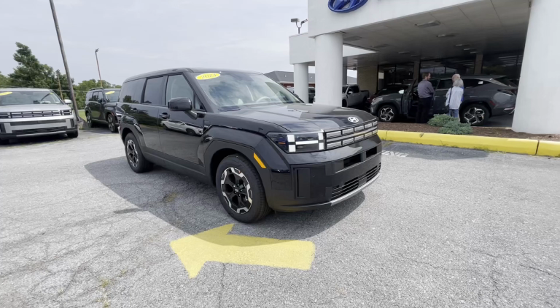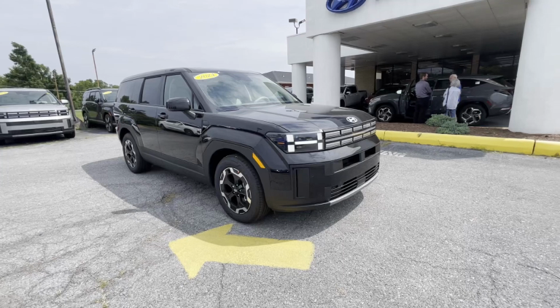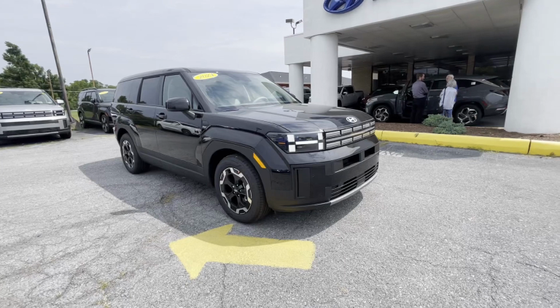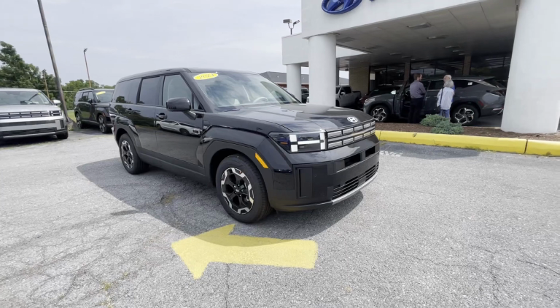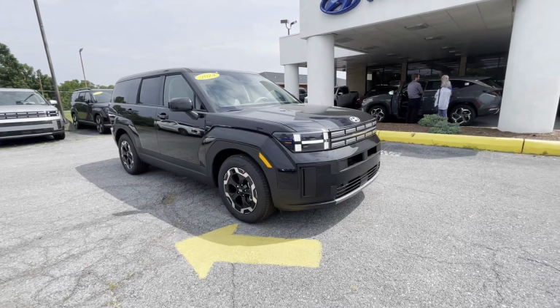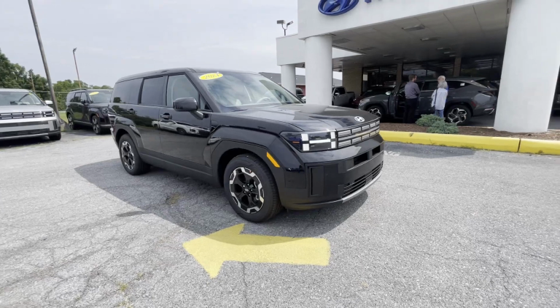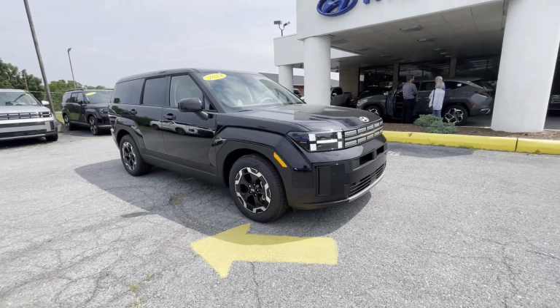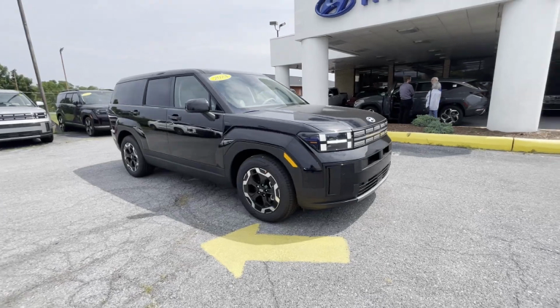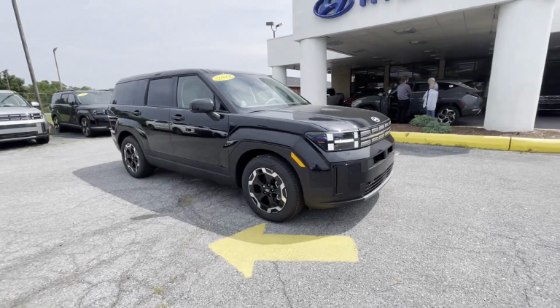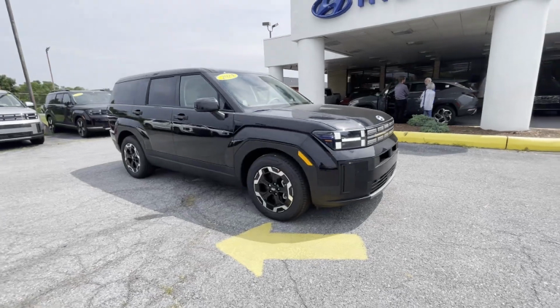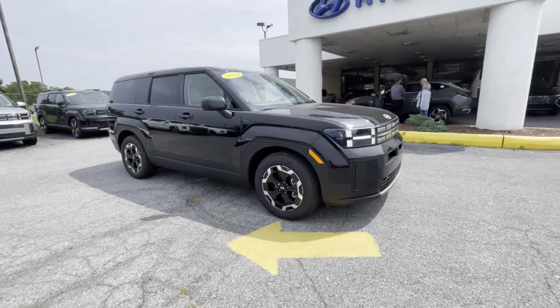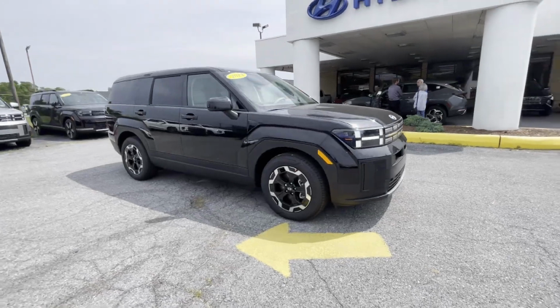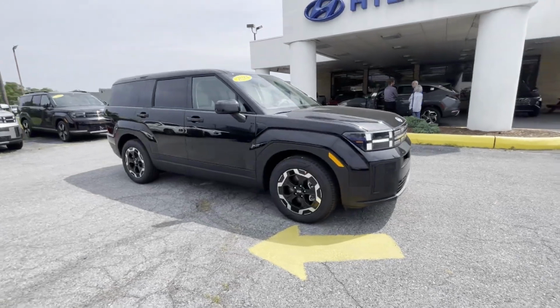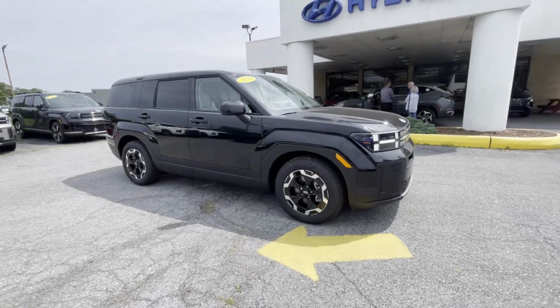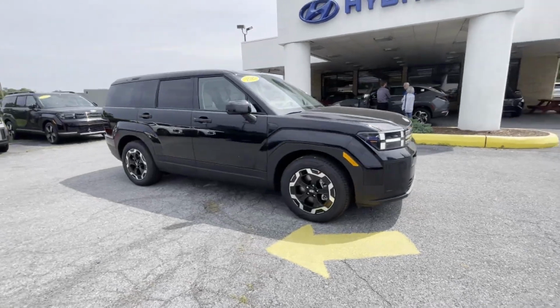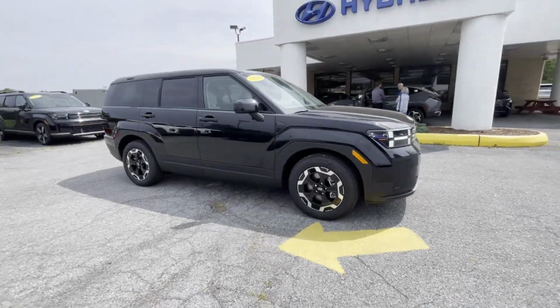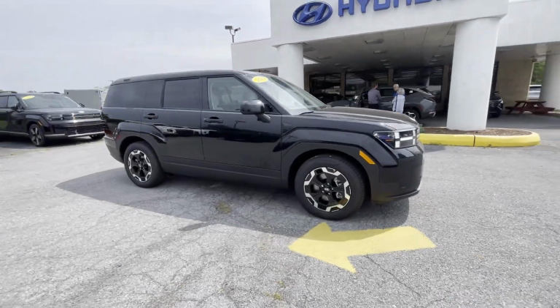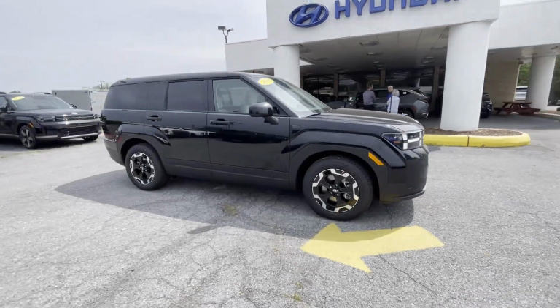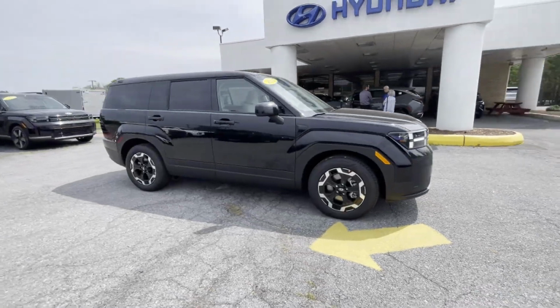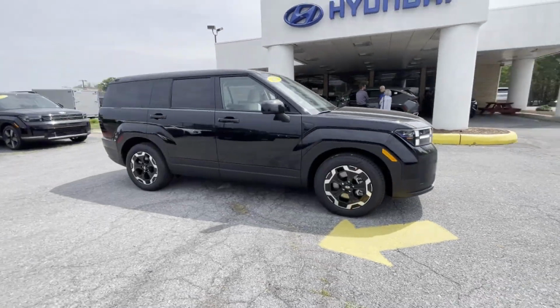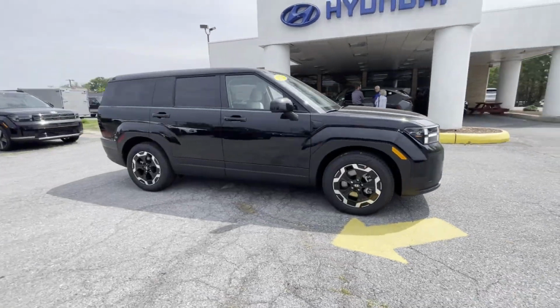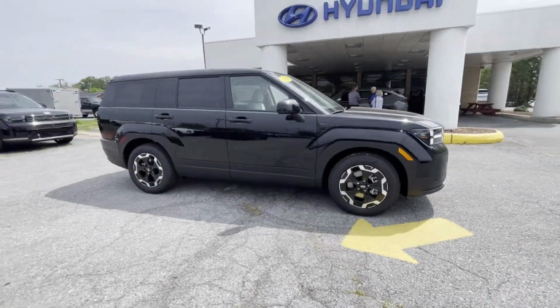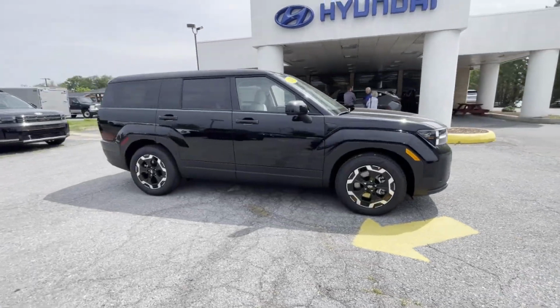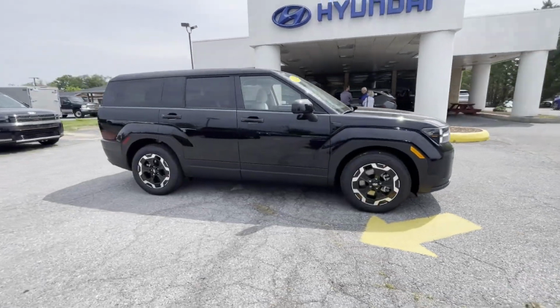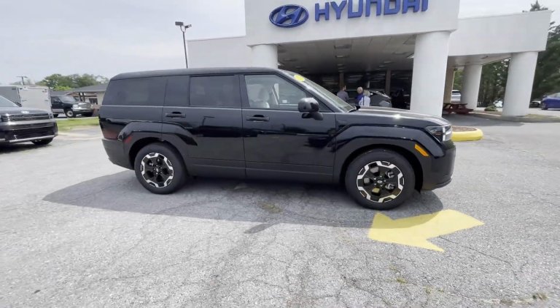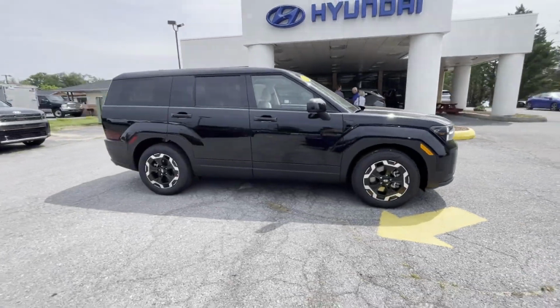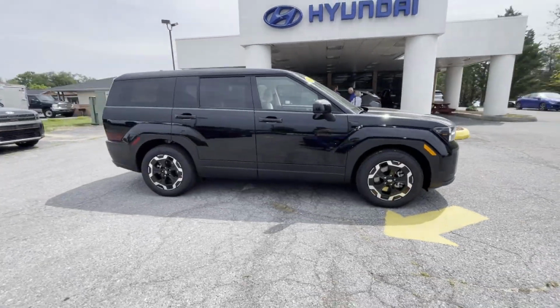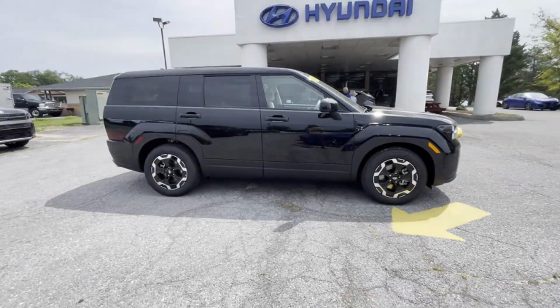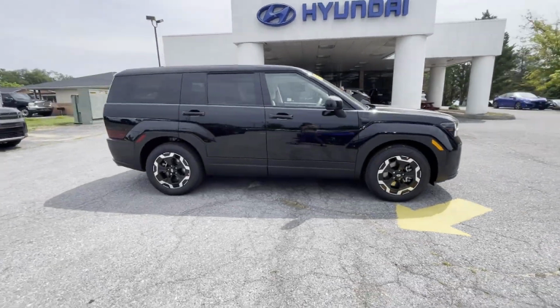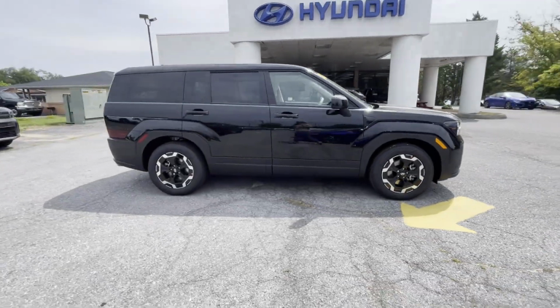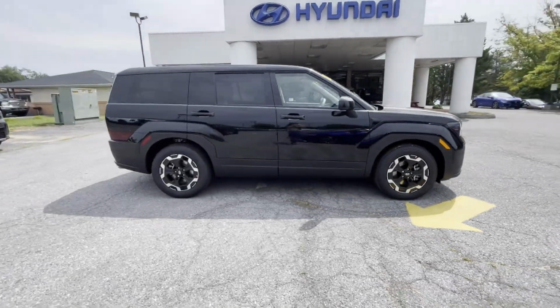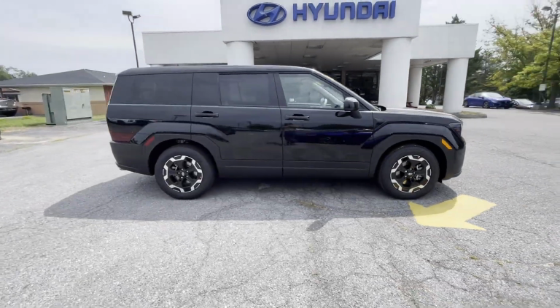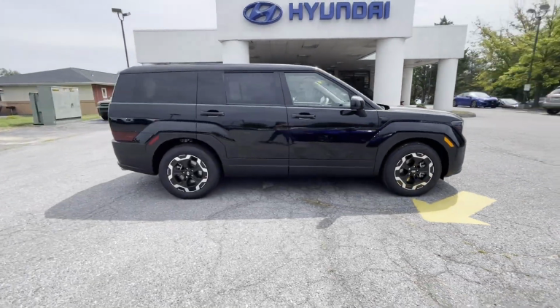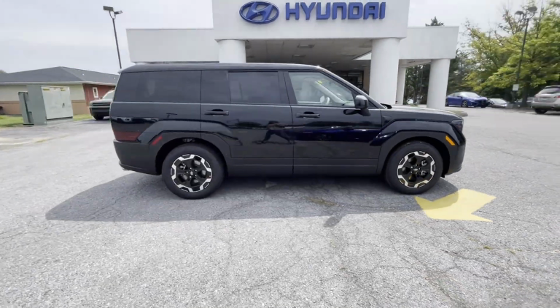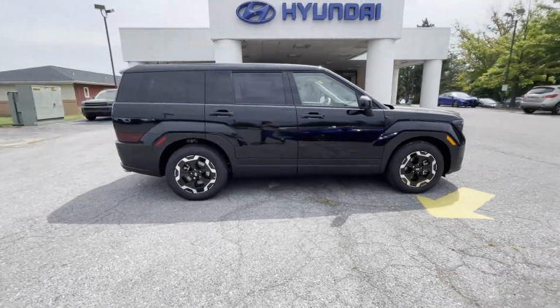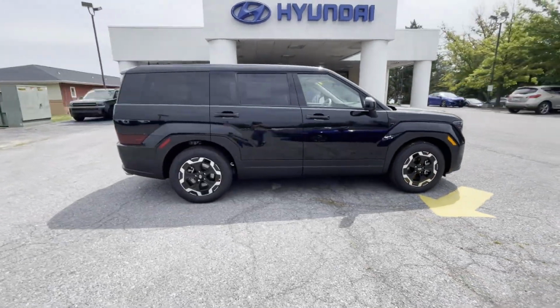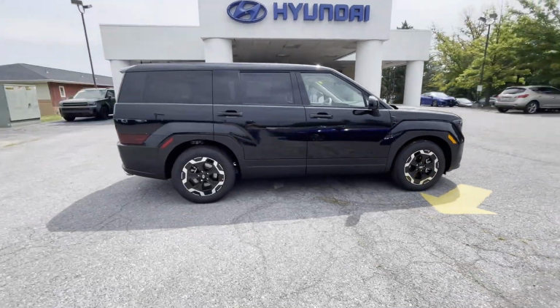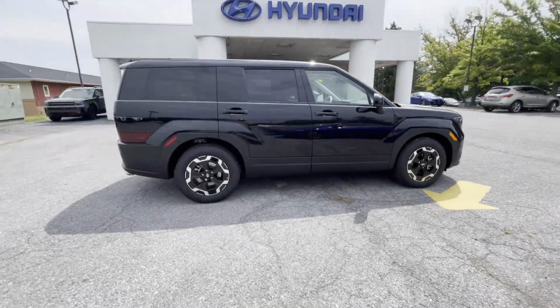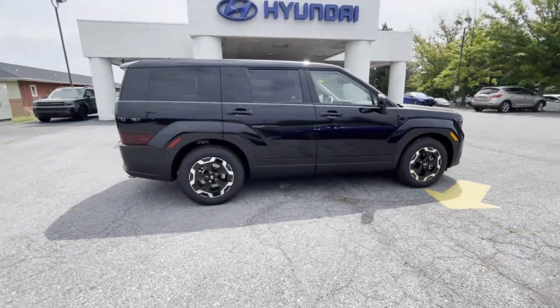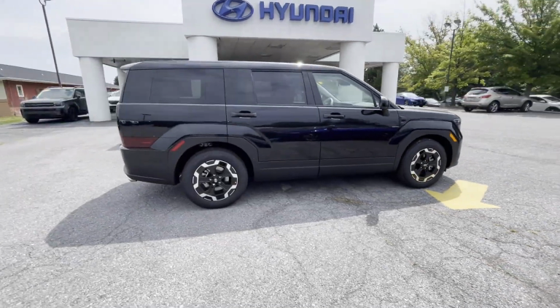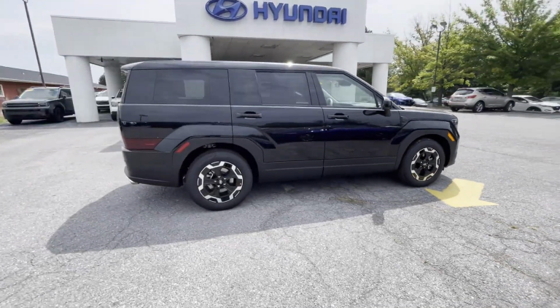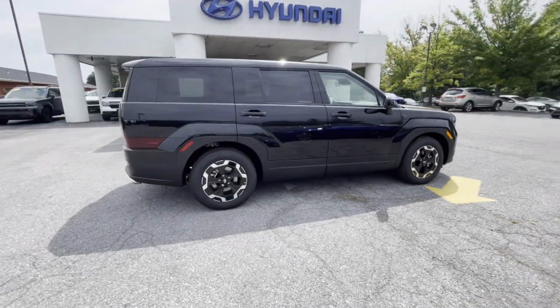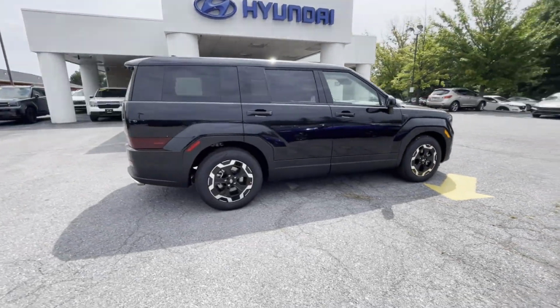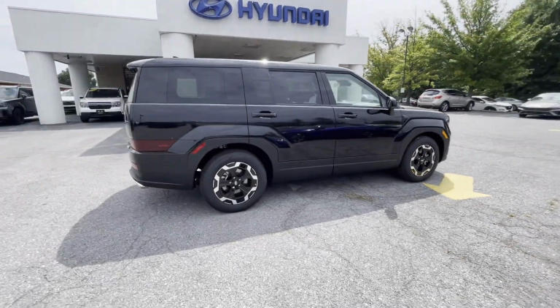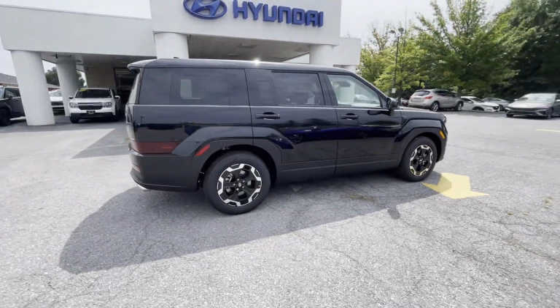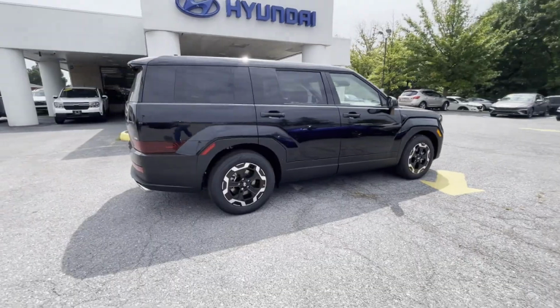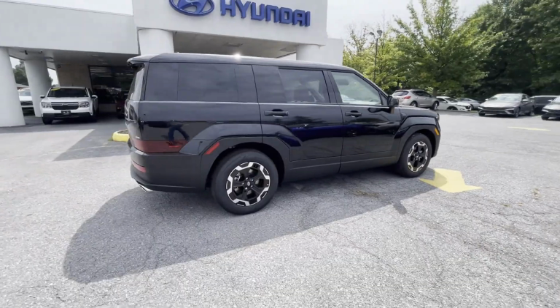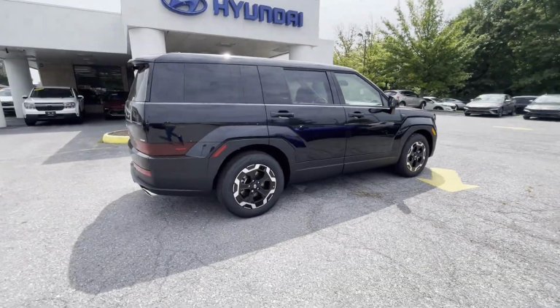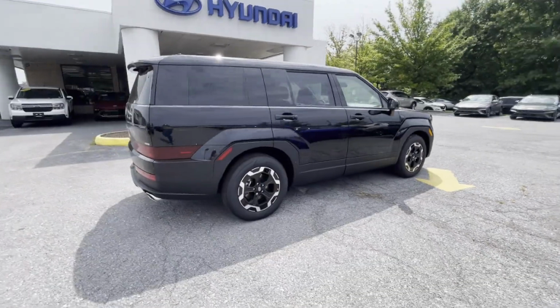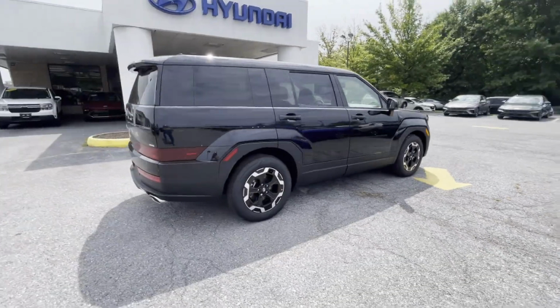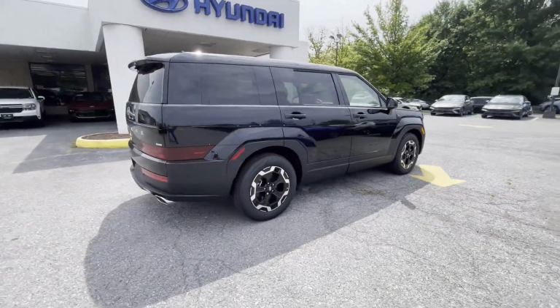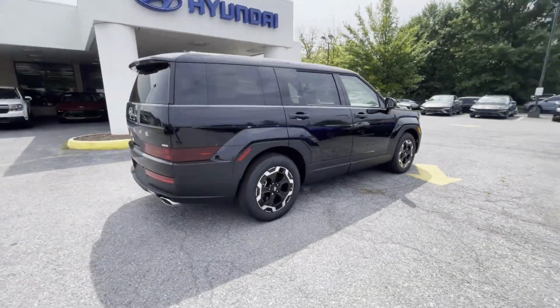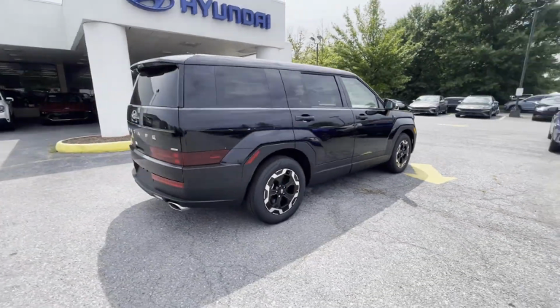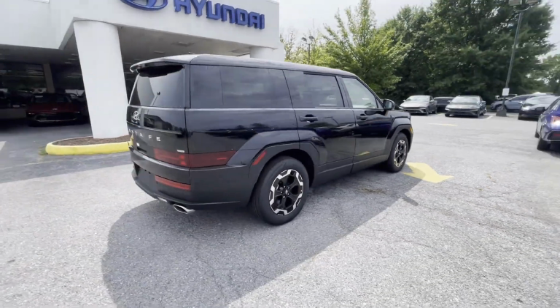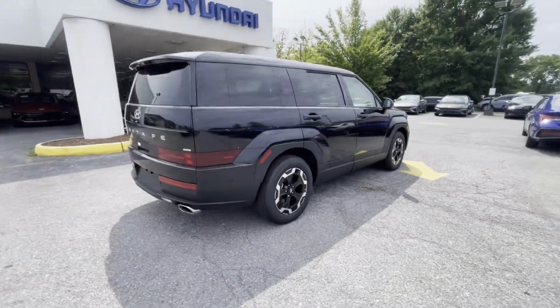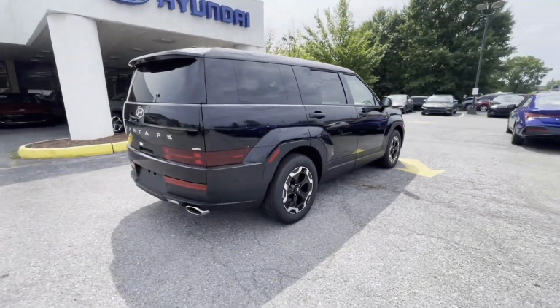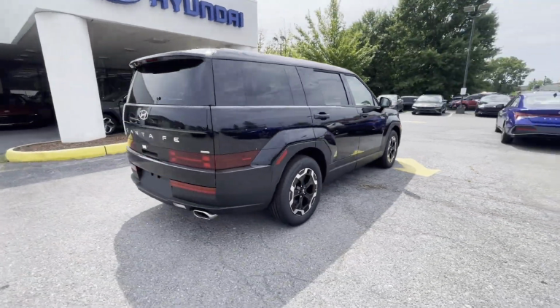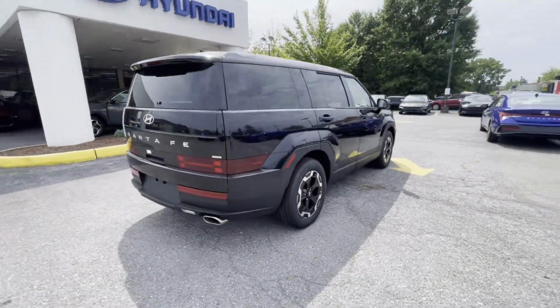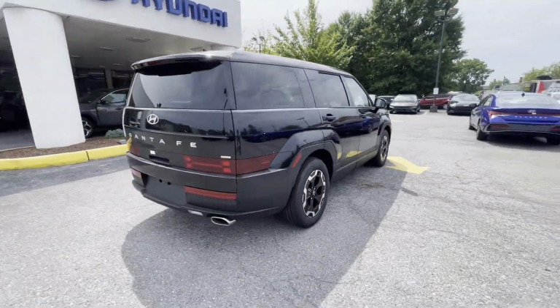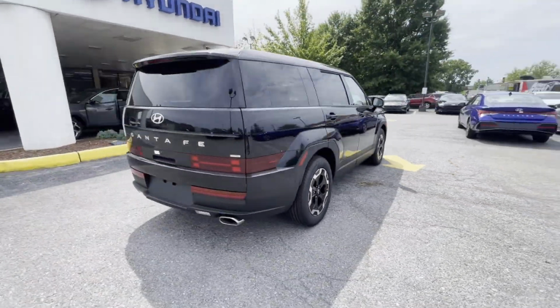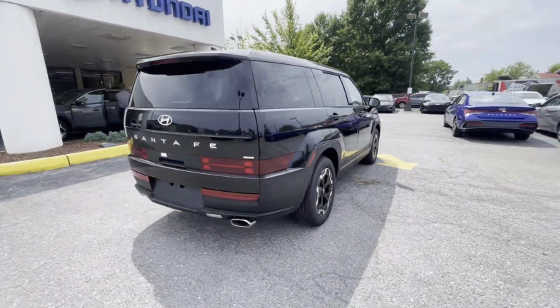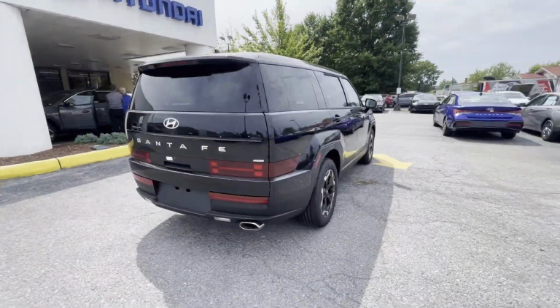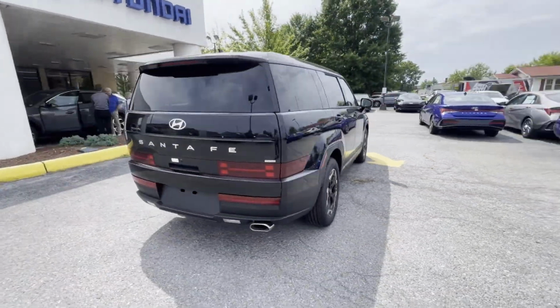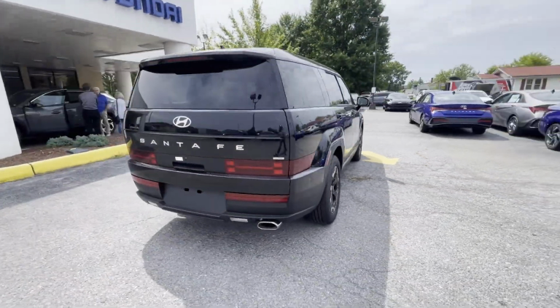2024 Hyundai Santa Fe. This SUV offers space as well as power and performance.